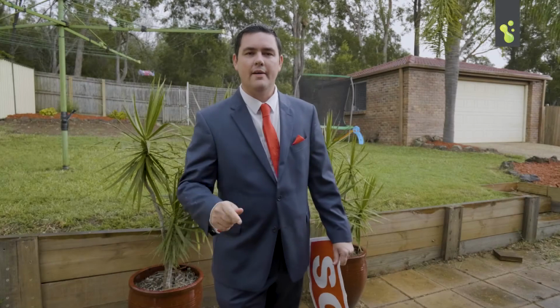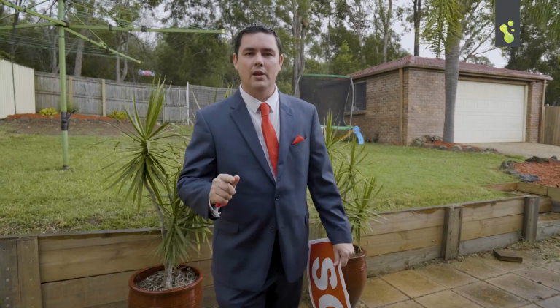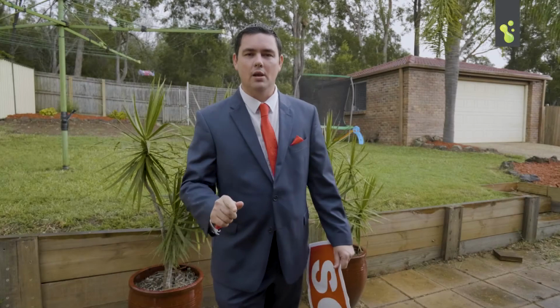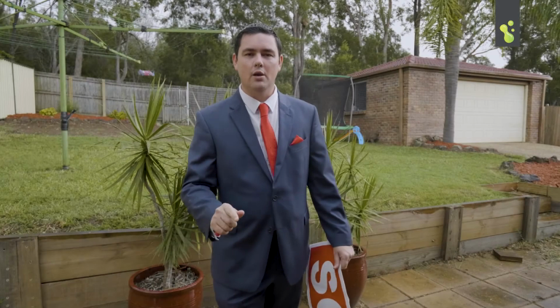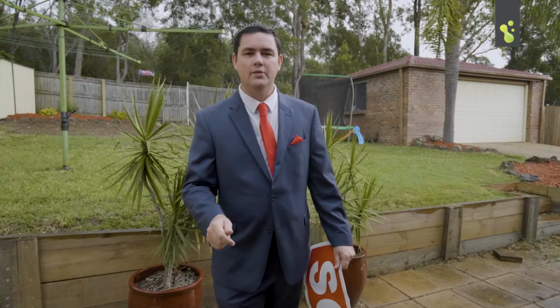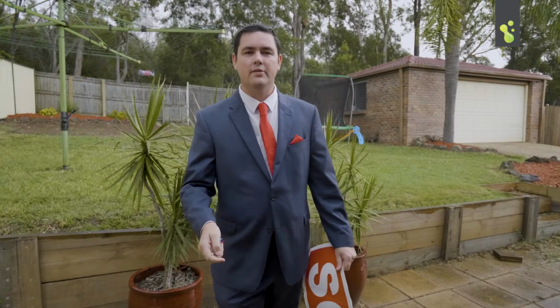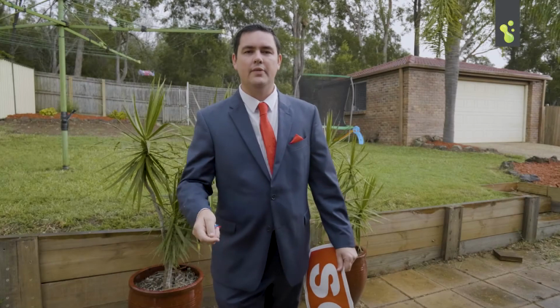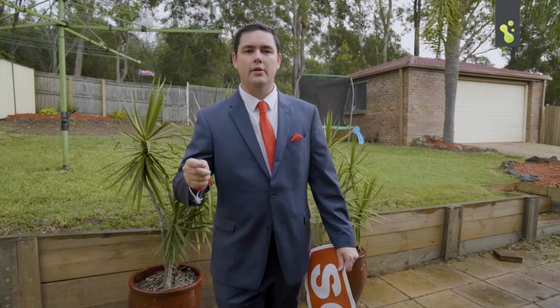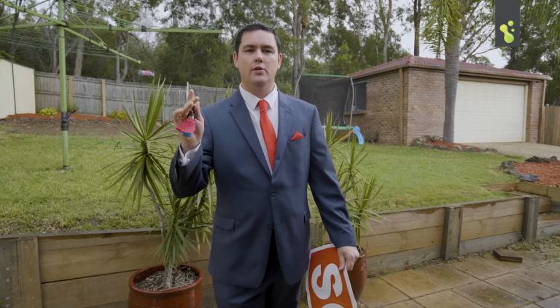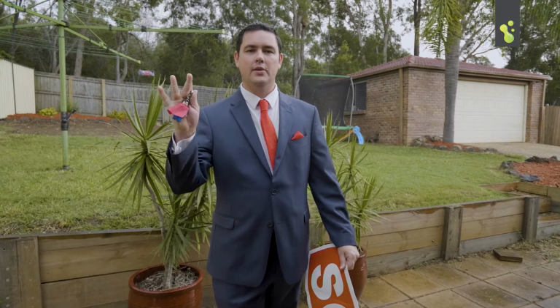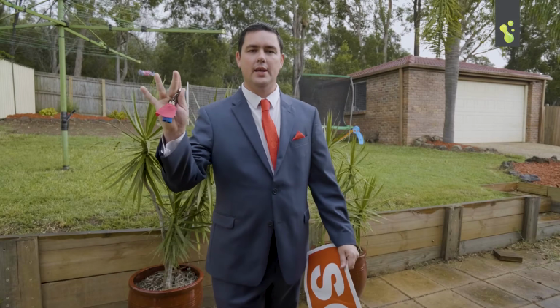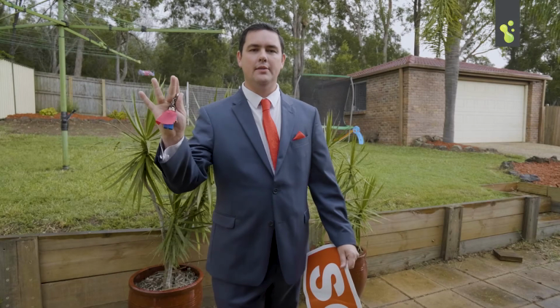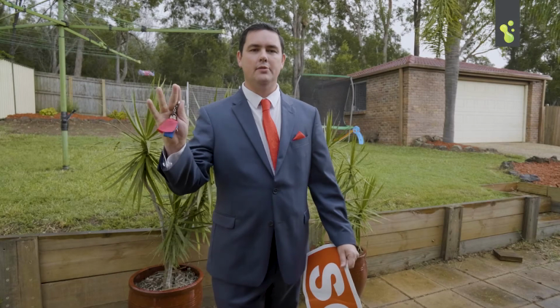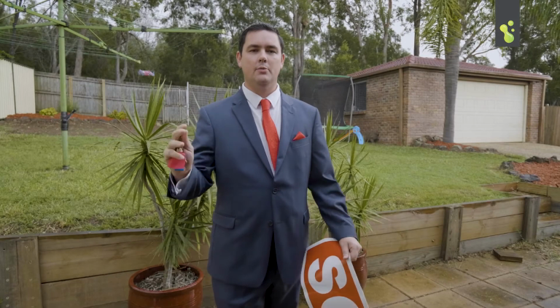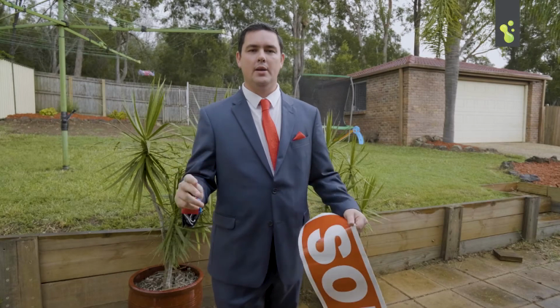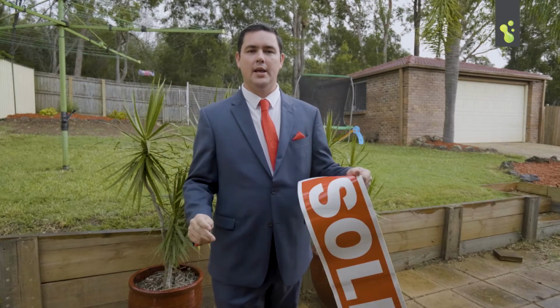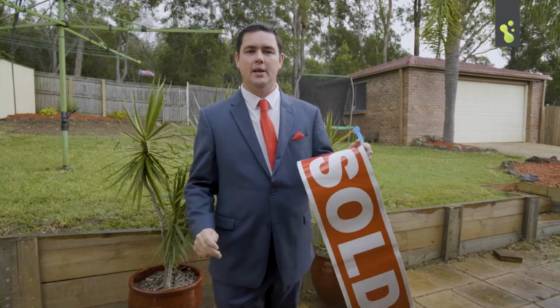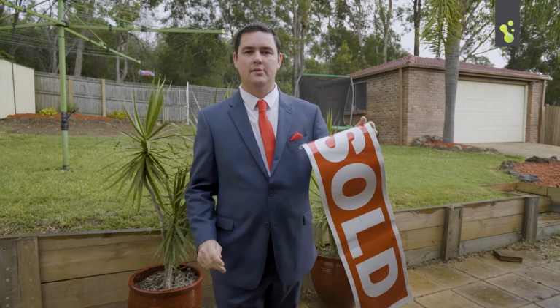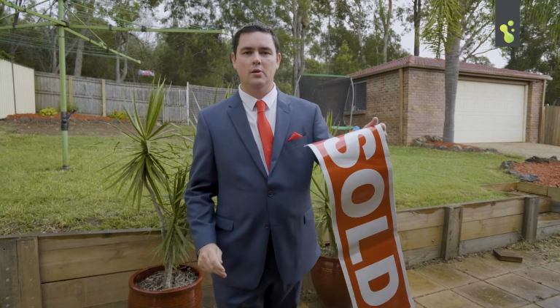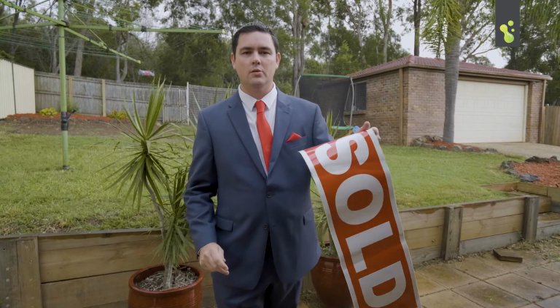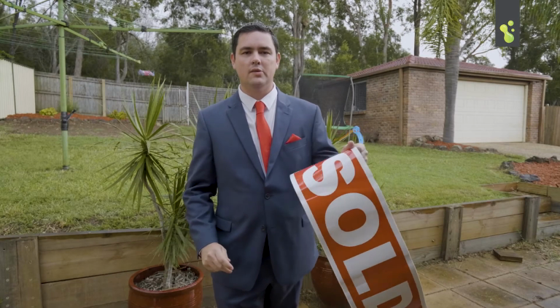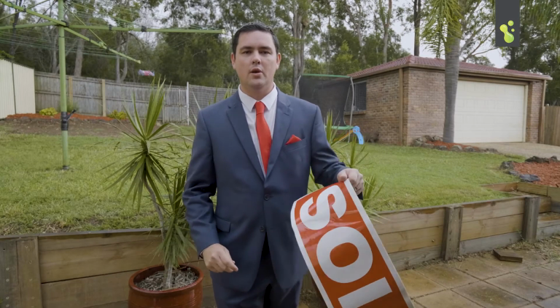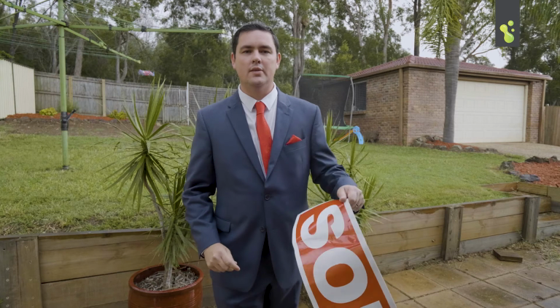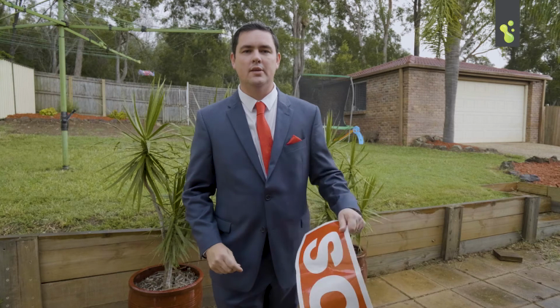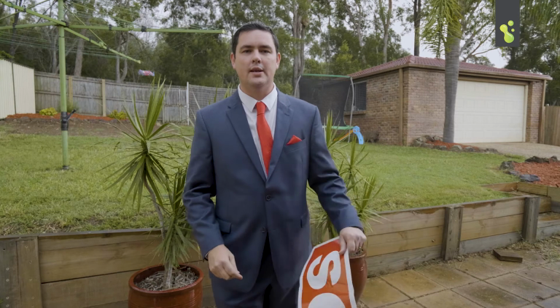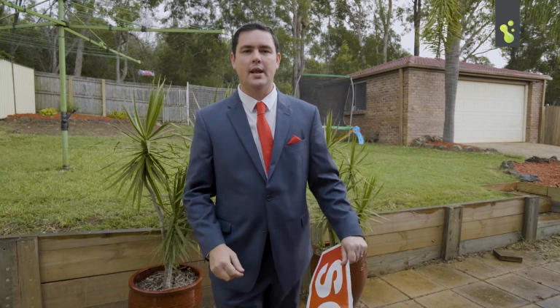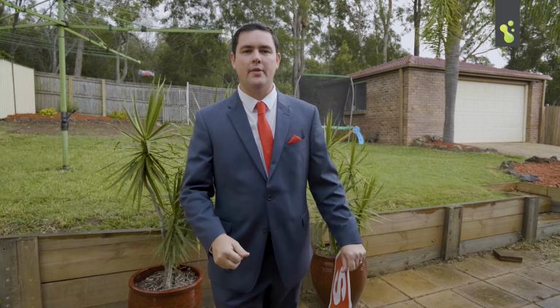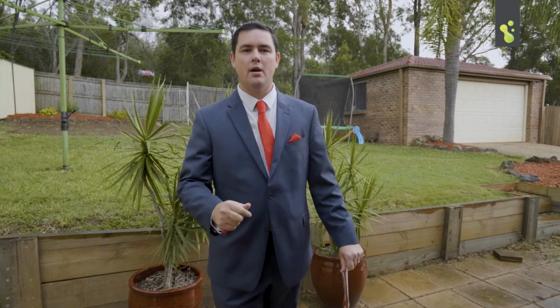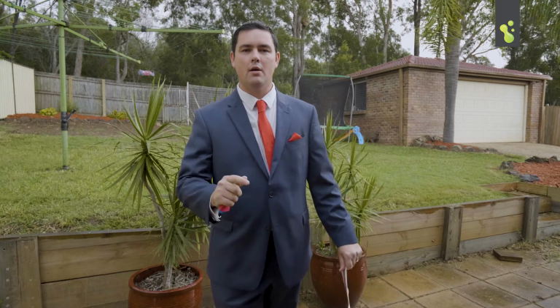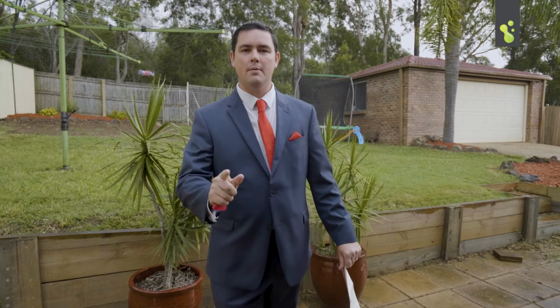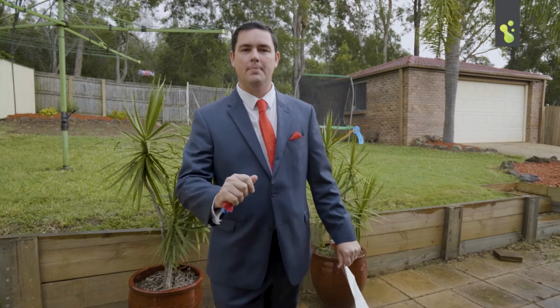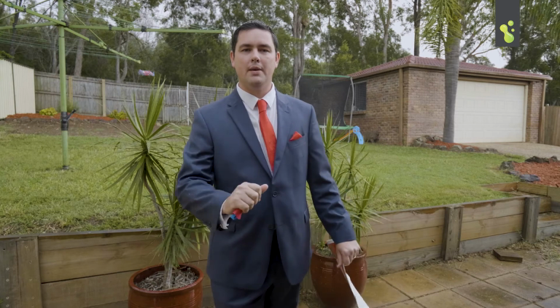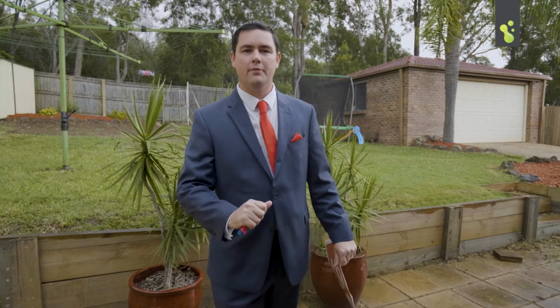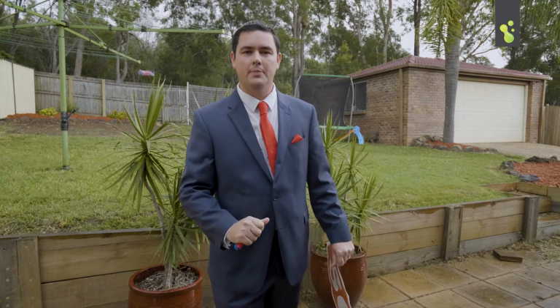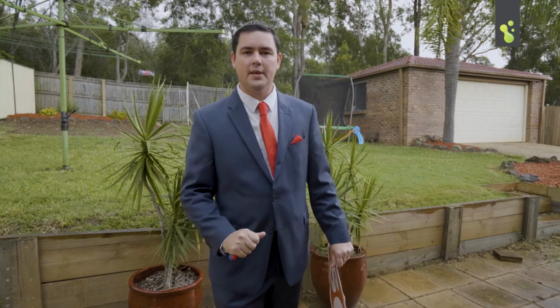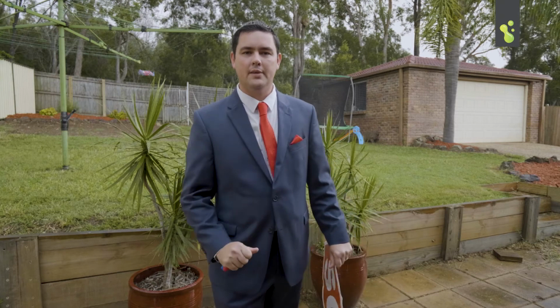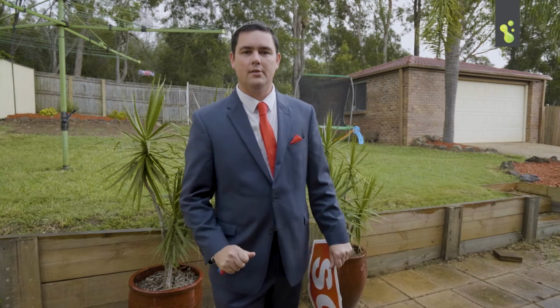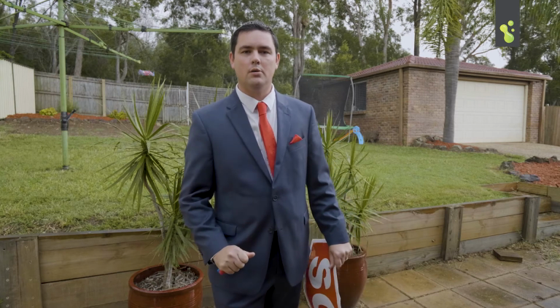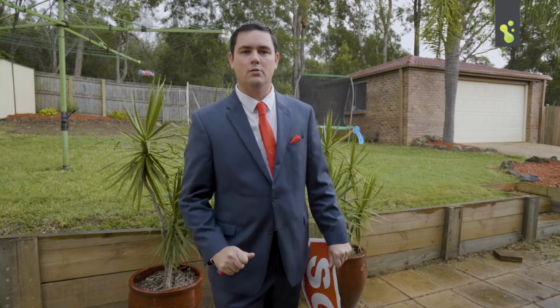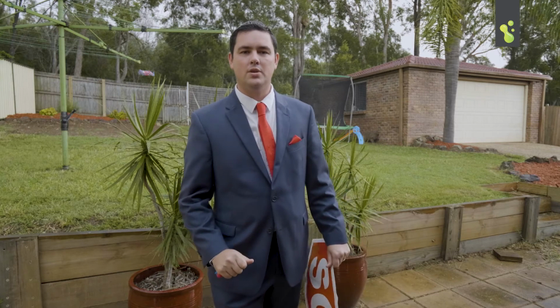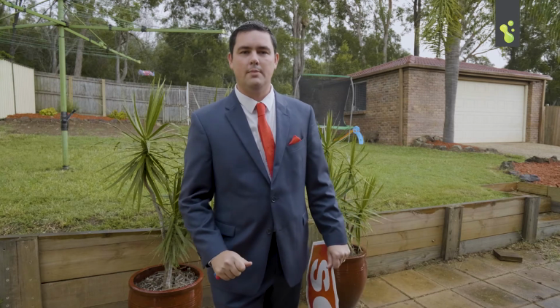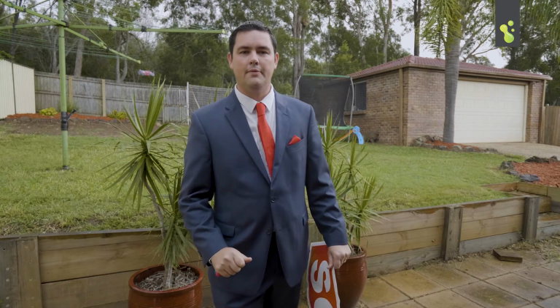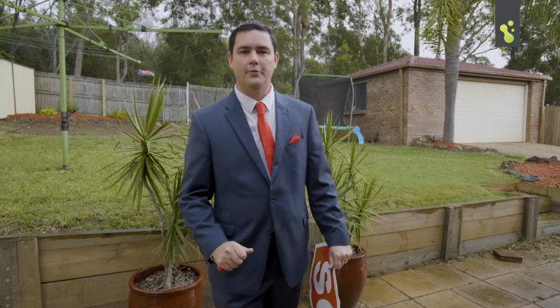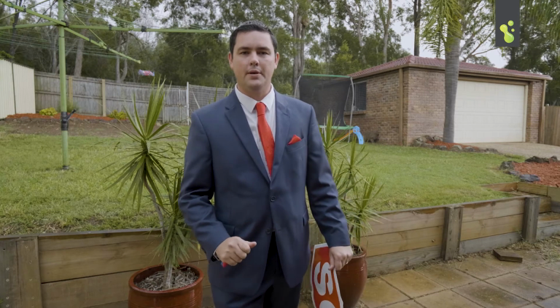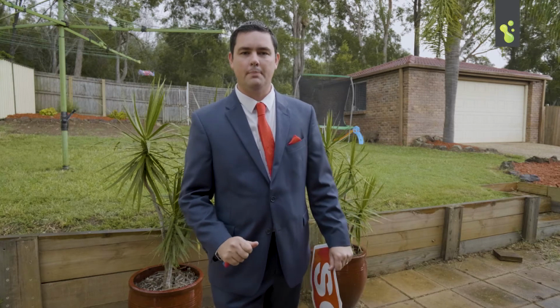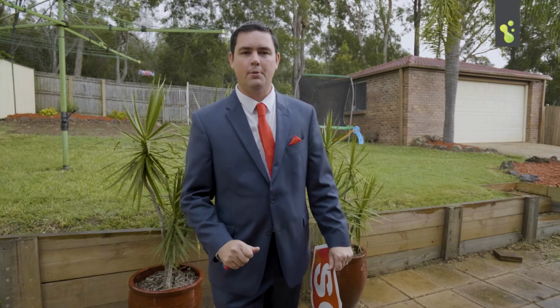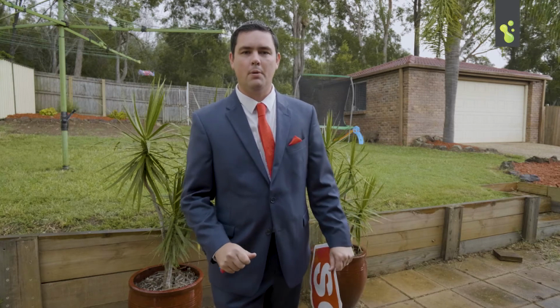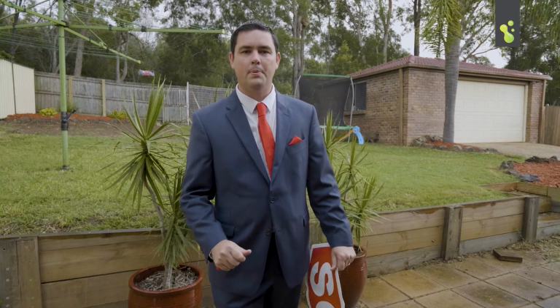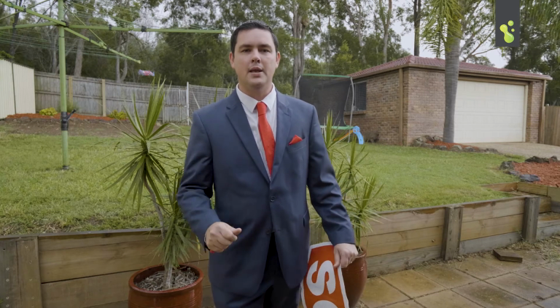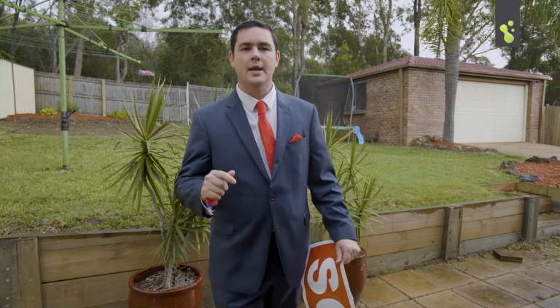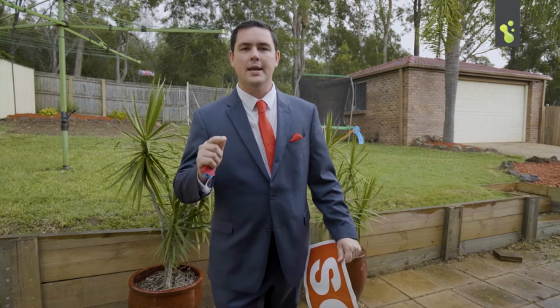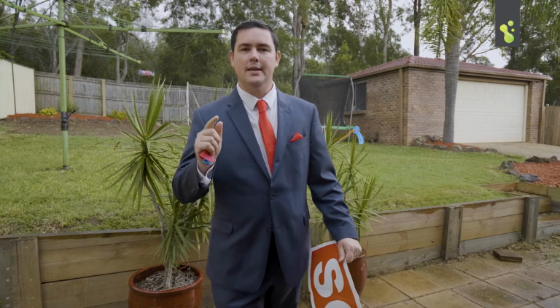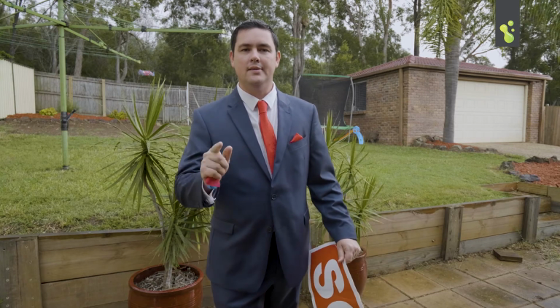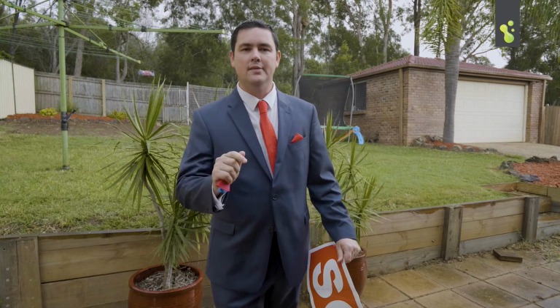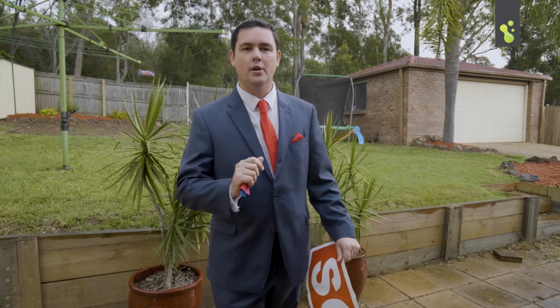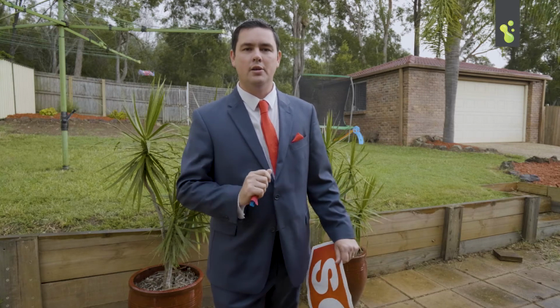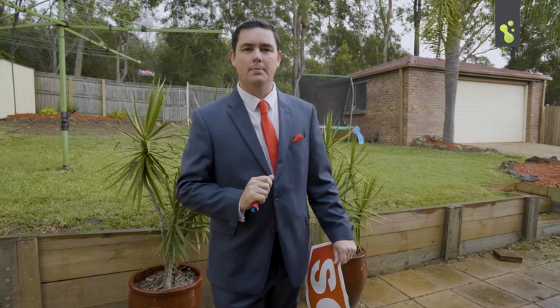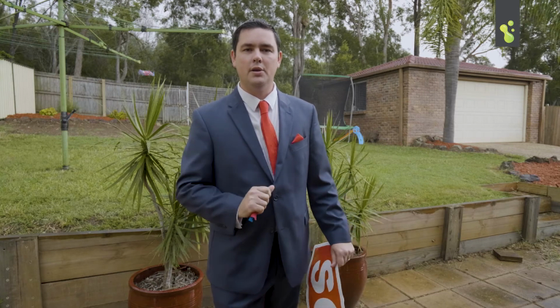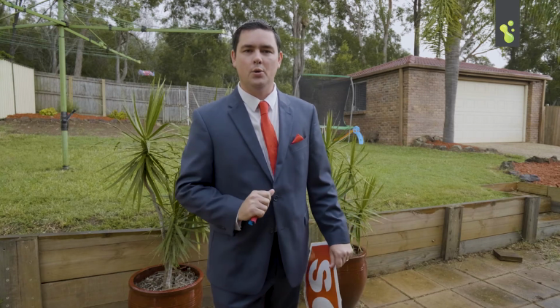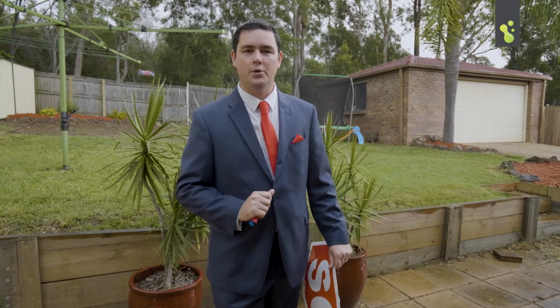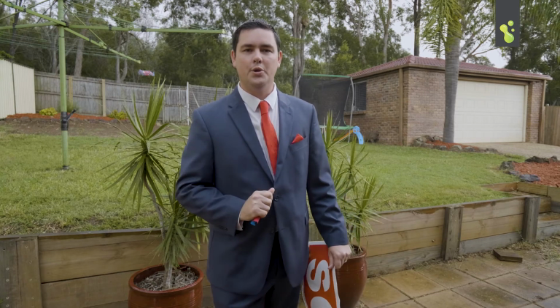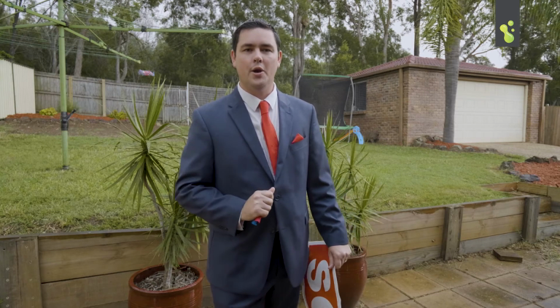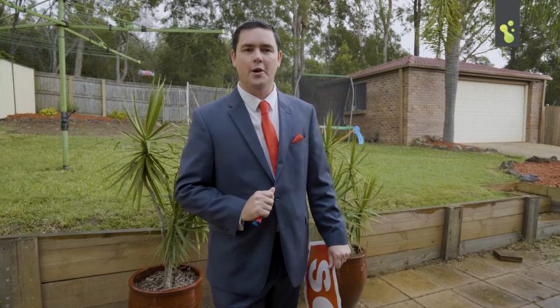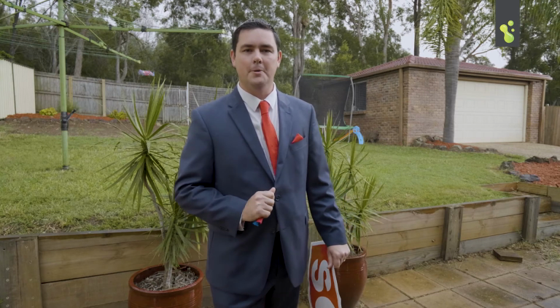So there you have it — loads of value. The keys are in one hand, sold sign in the other. I'm Ben from the Get Sold team at Freedom Property. Is this going to be your new home?